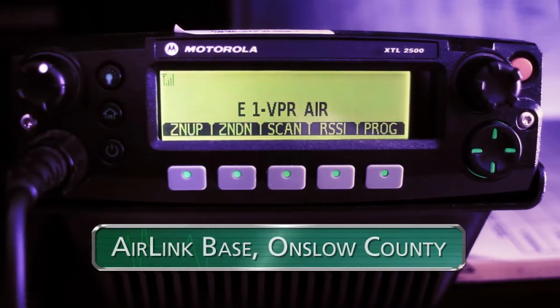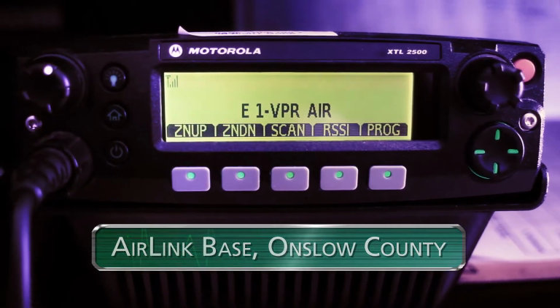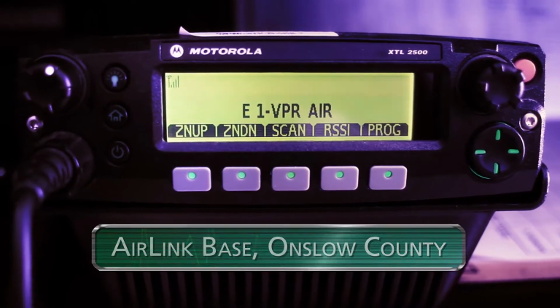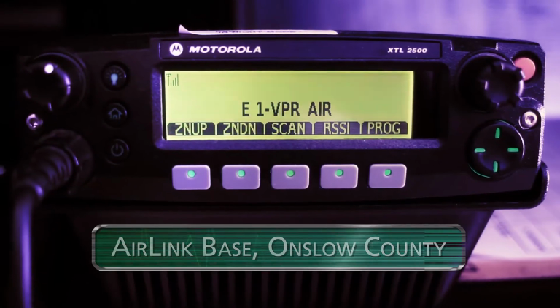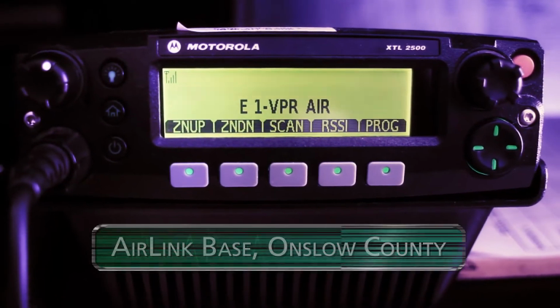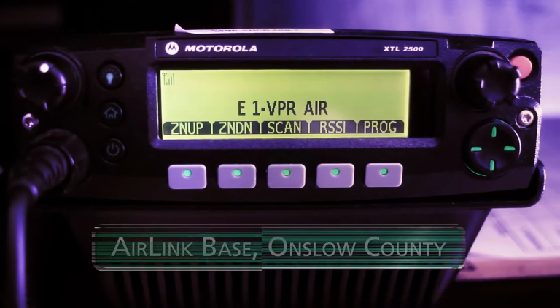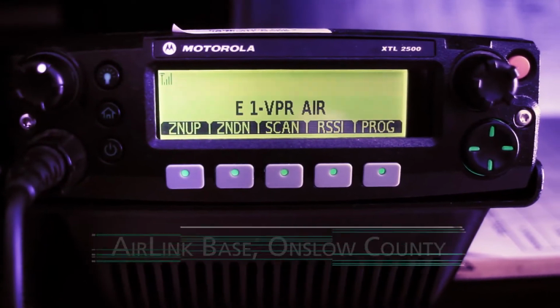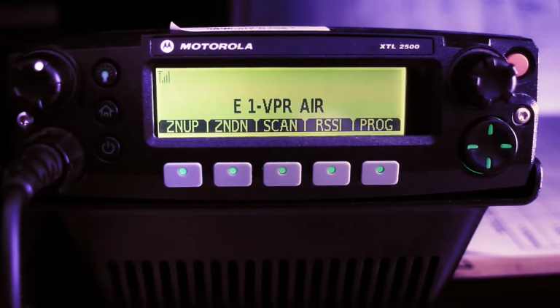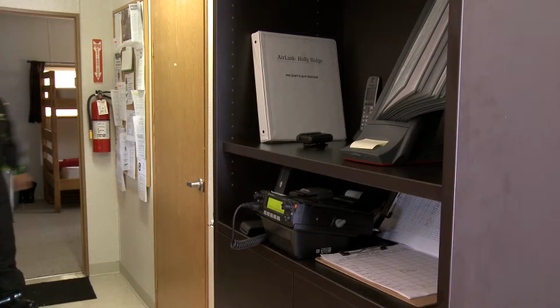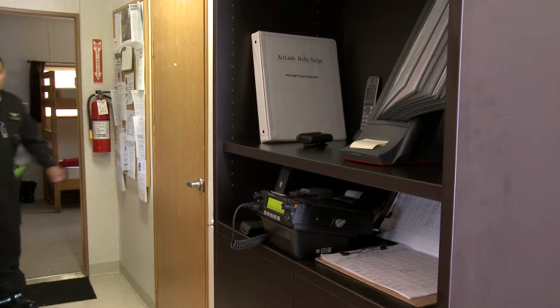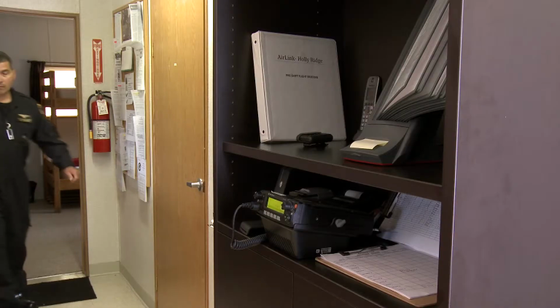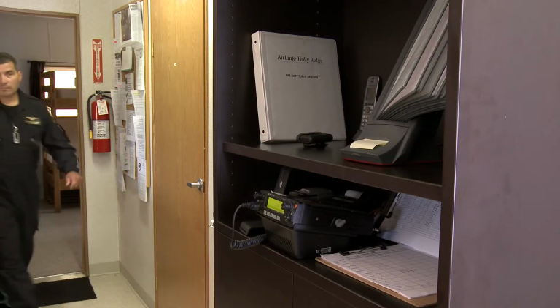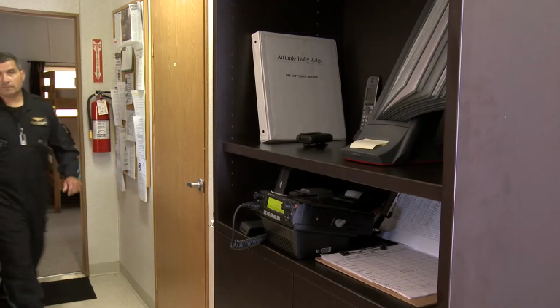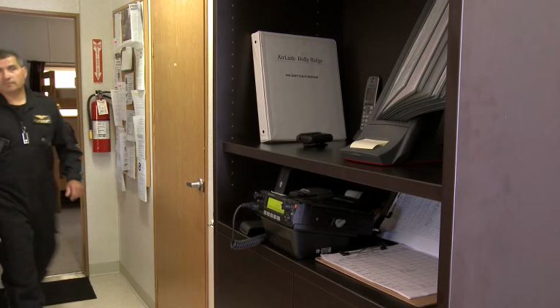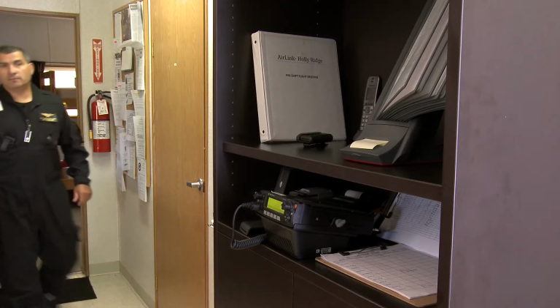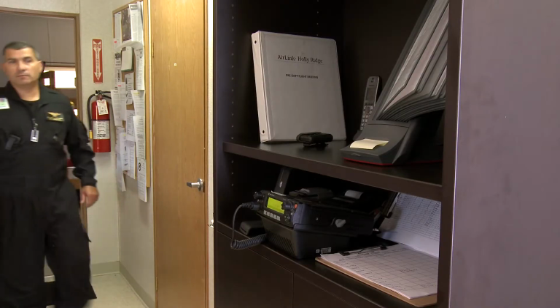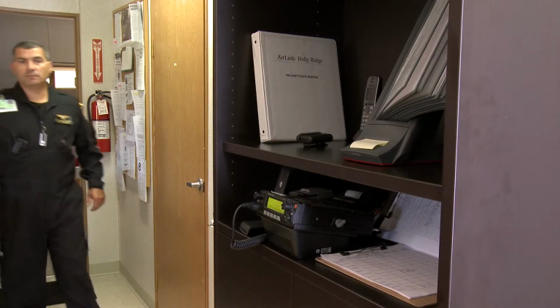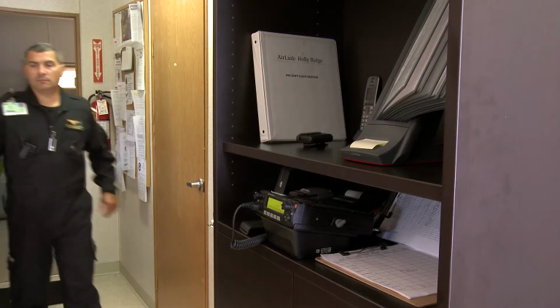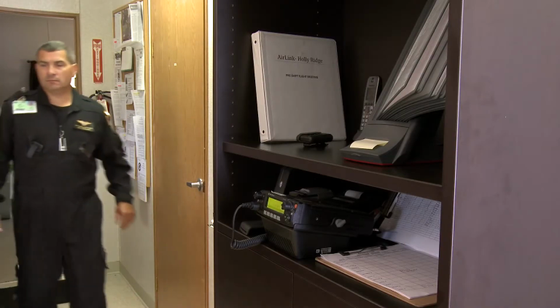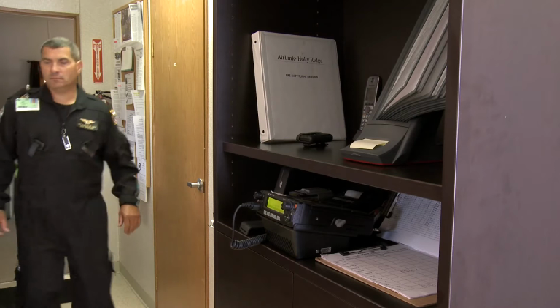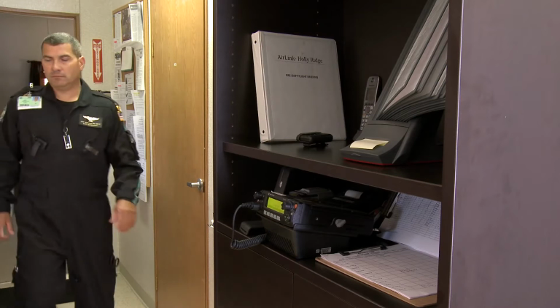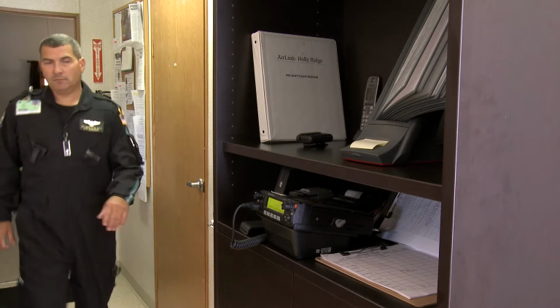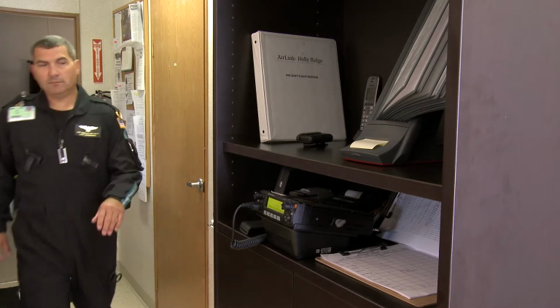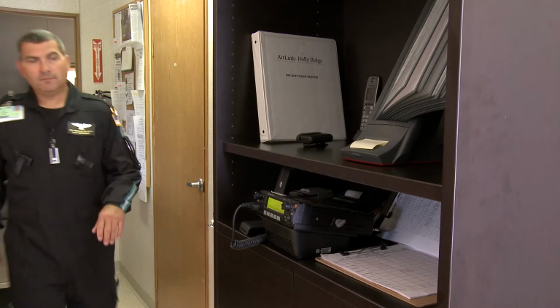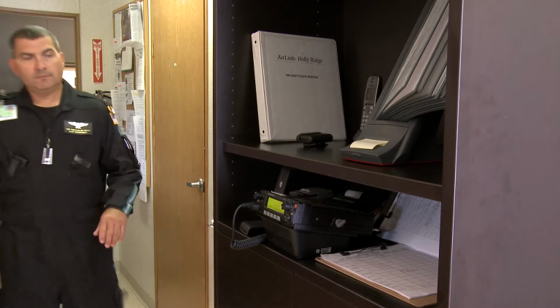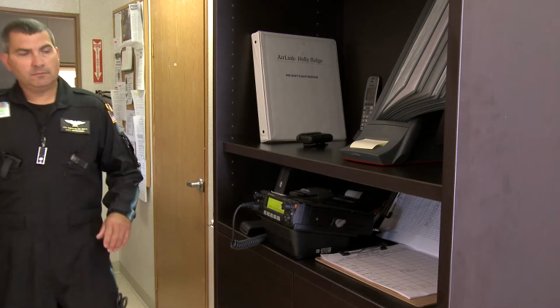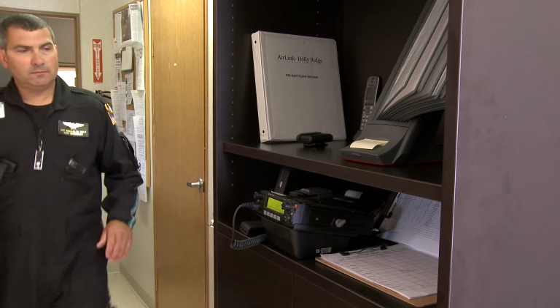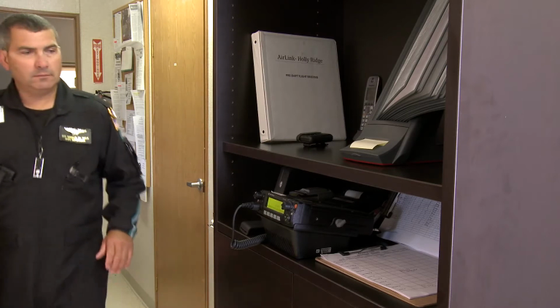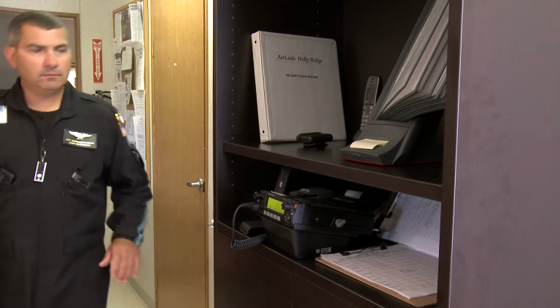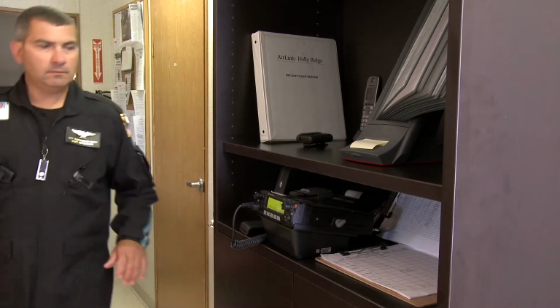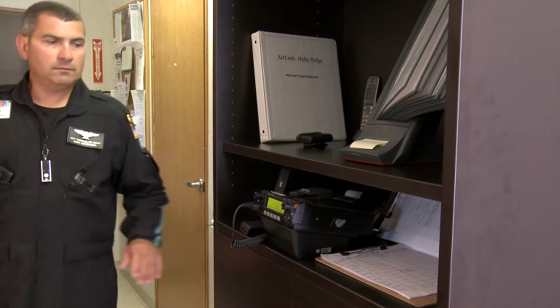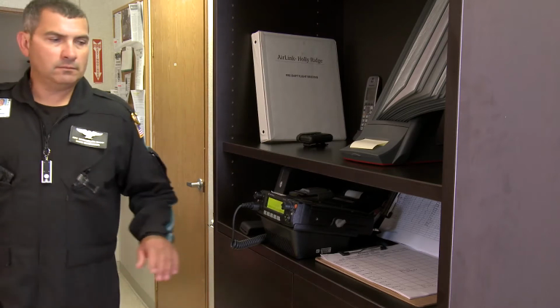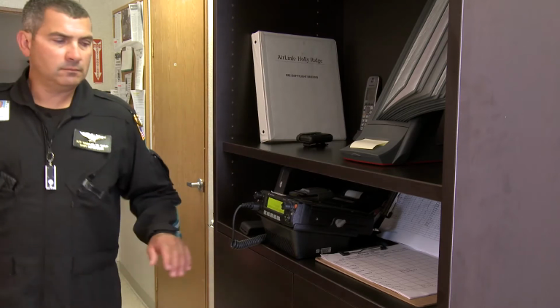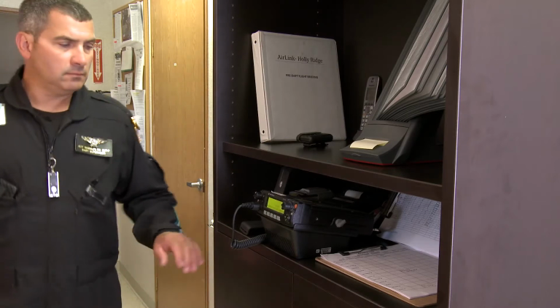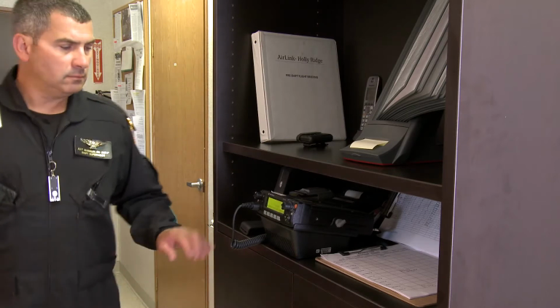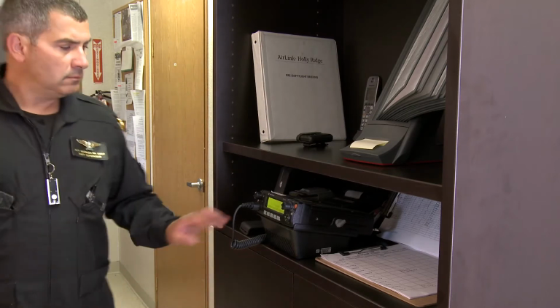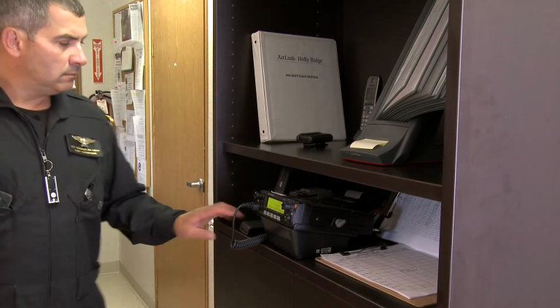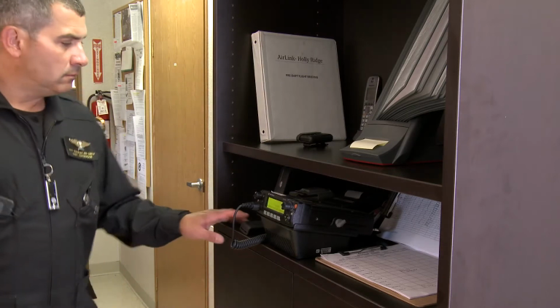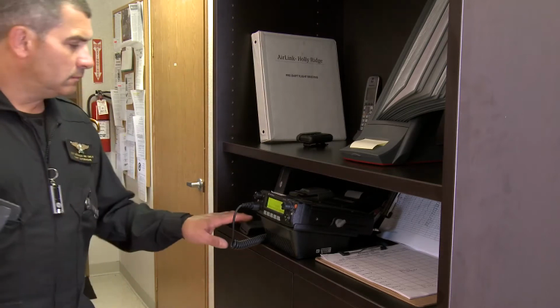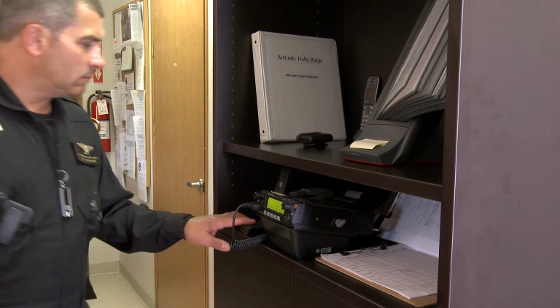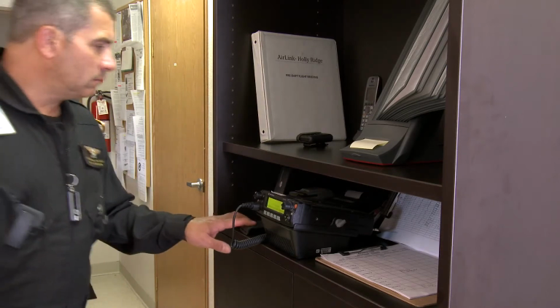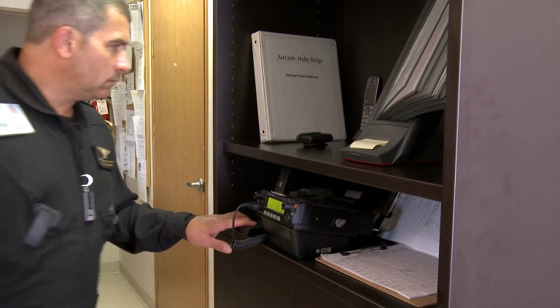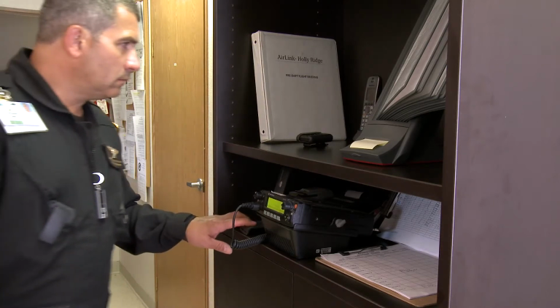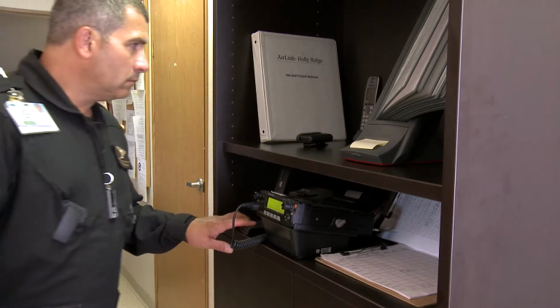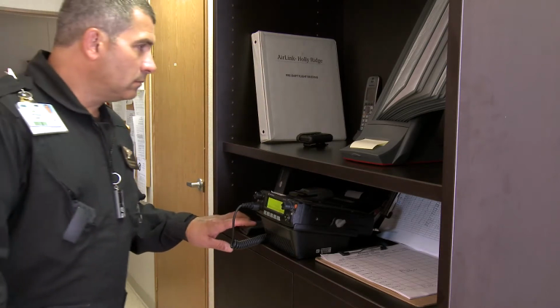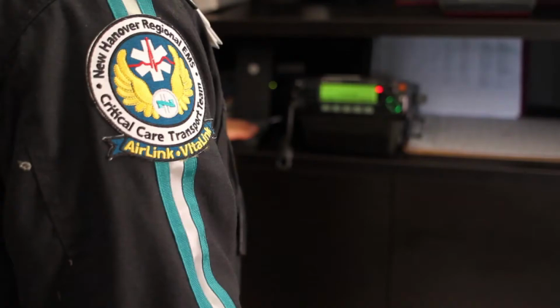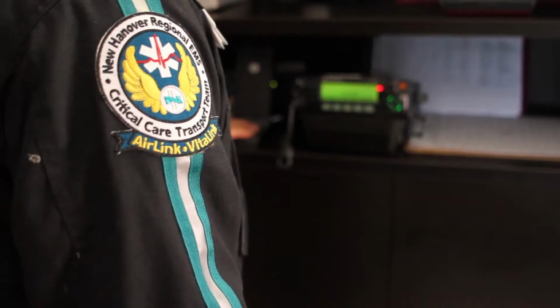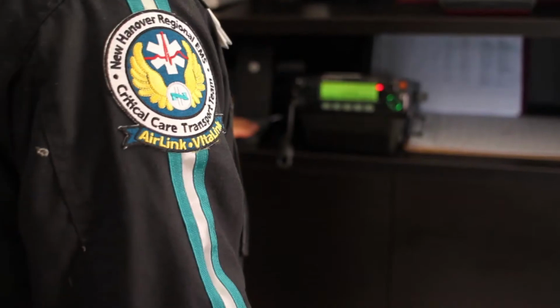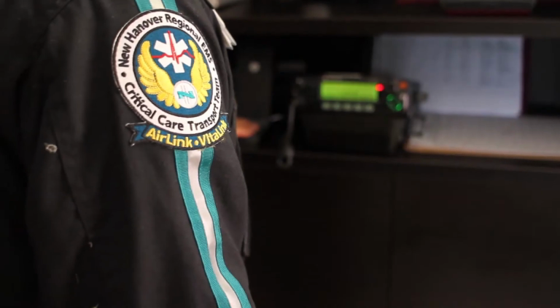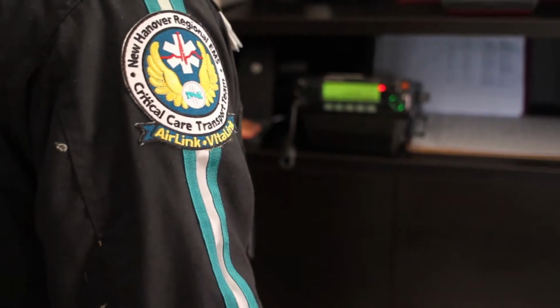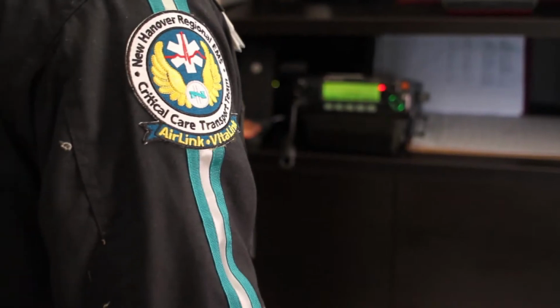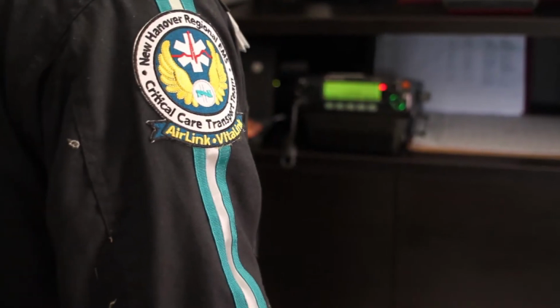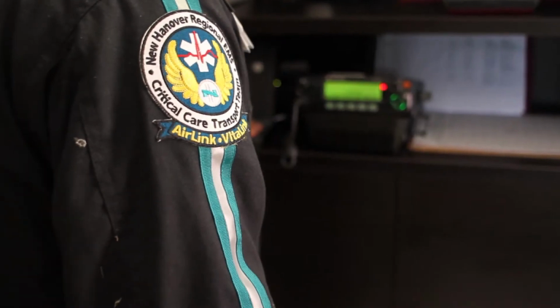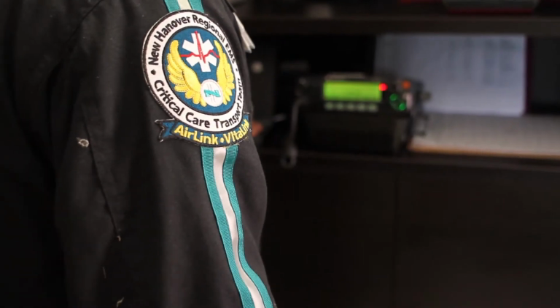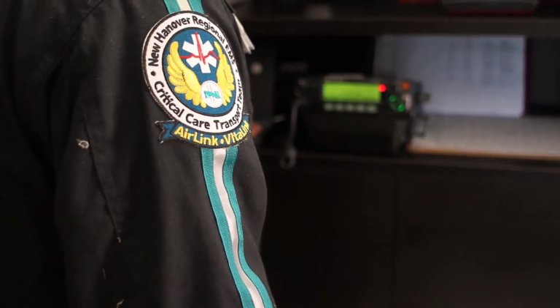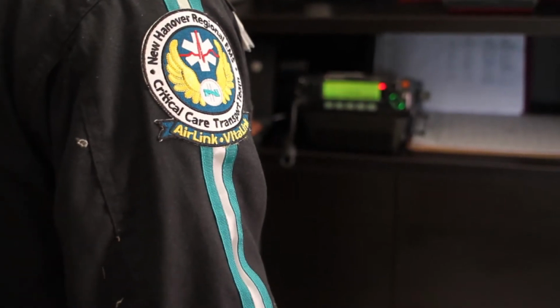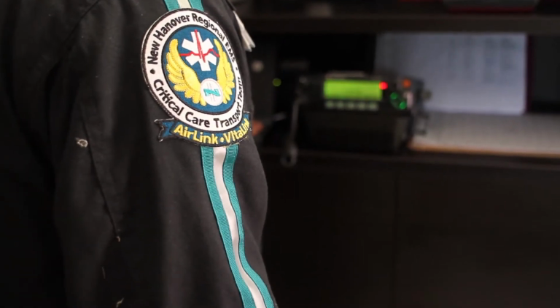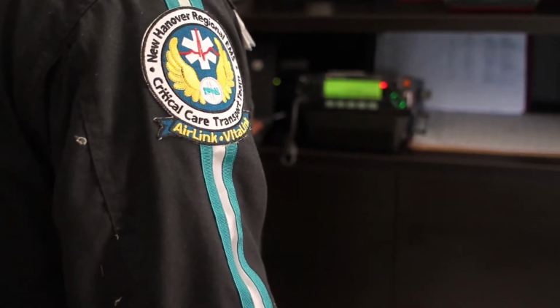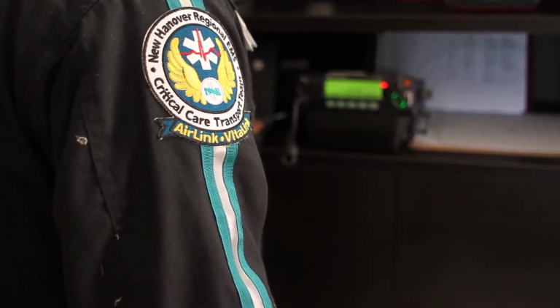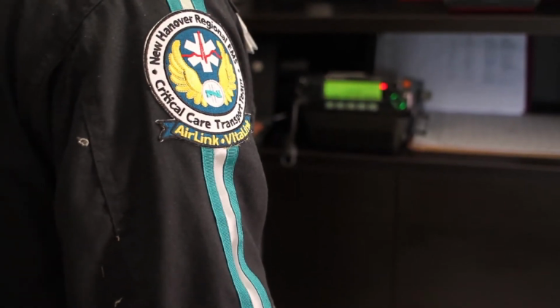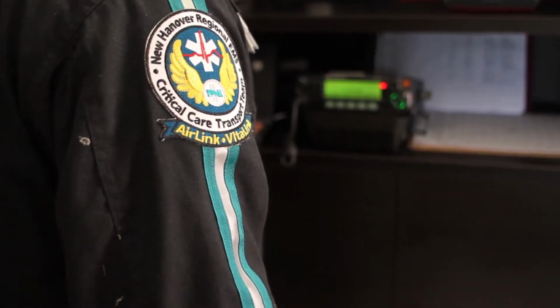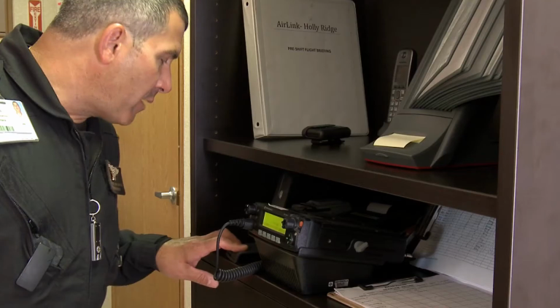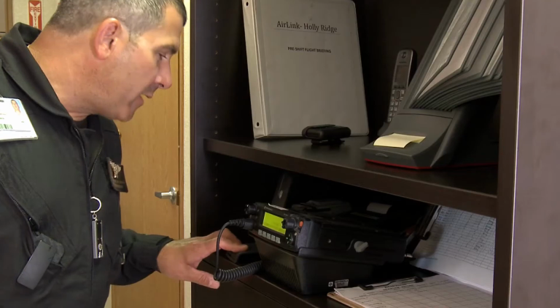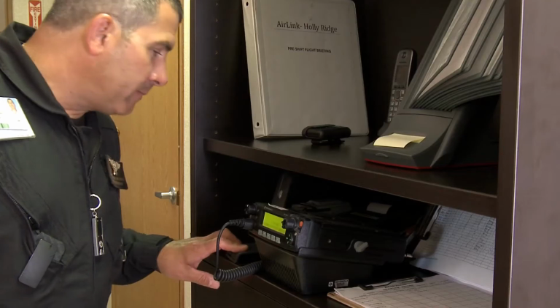The NHRMC Regional Transfer Center will activate the STEMI team at New Hanover Regional Medical Center and notify them that they need to be ready for an incoming STEMI patient. A weather check is conducted: "AirB4, I need a weather check — Holly Ridge Ballfield back to New Hanover, reference a STEMI." Airlink acknowledges and confirms weather status.